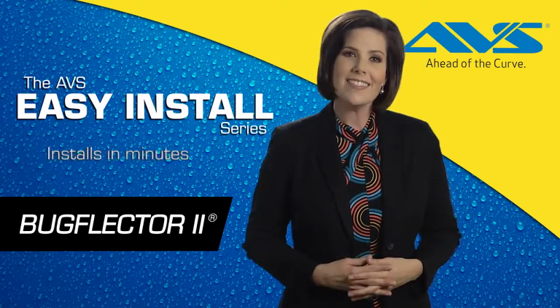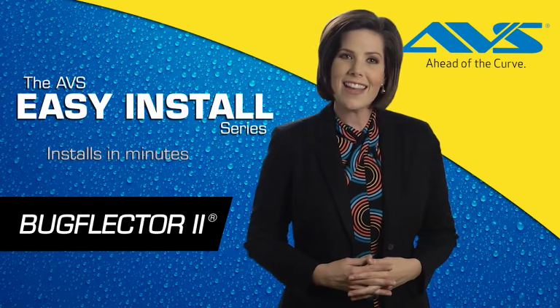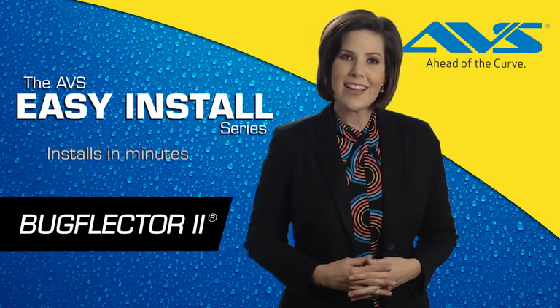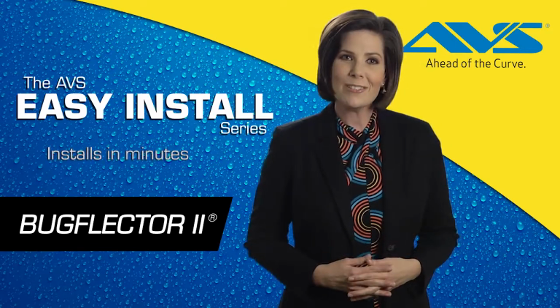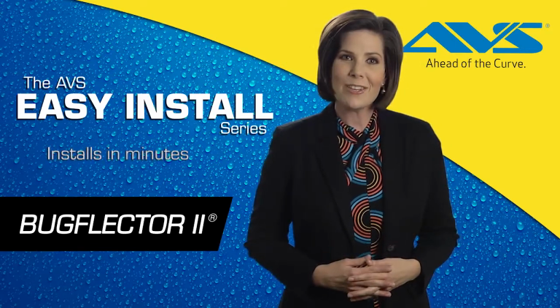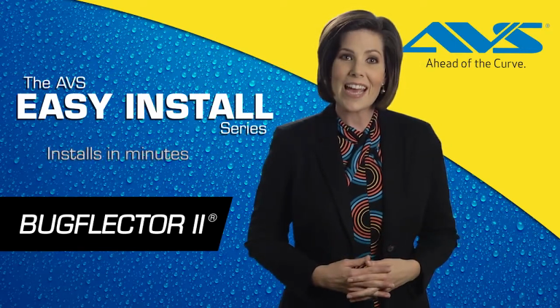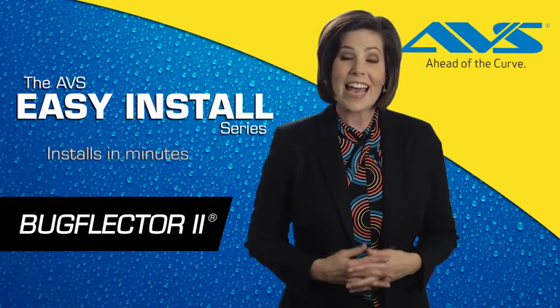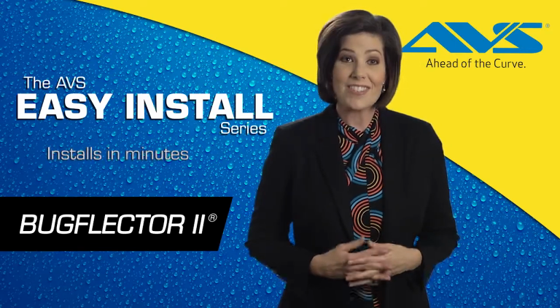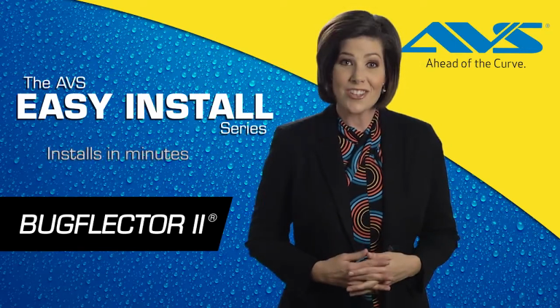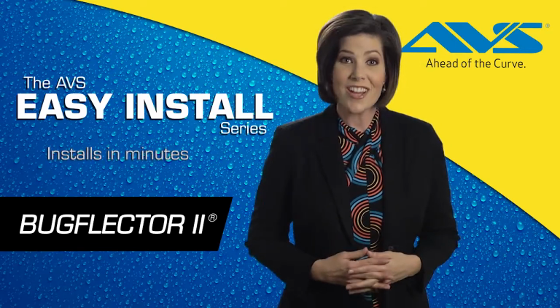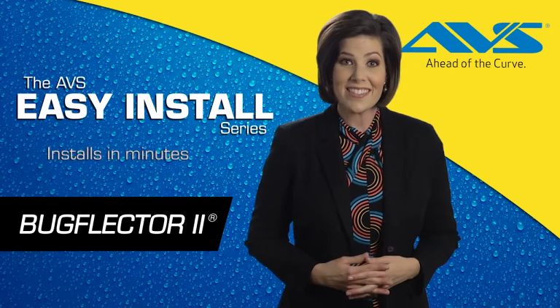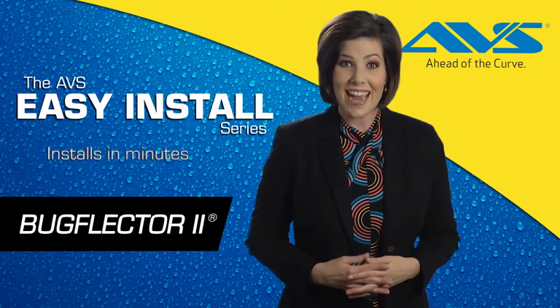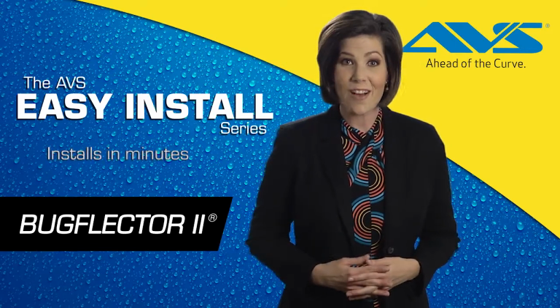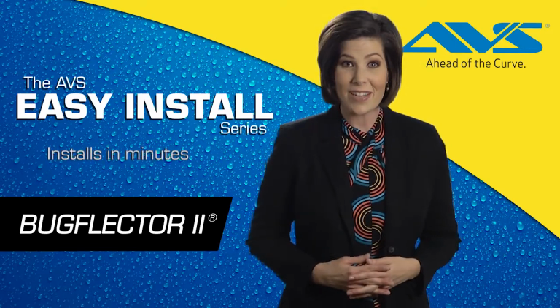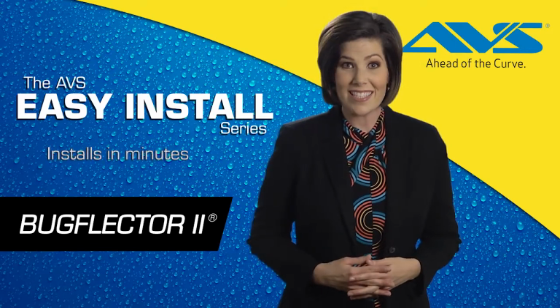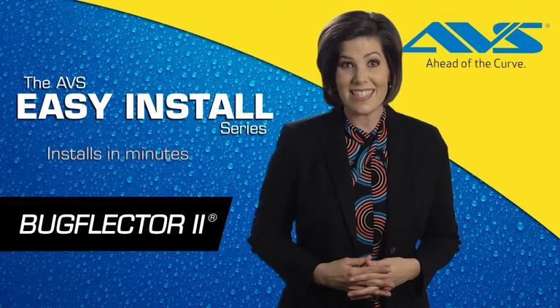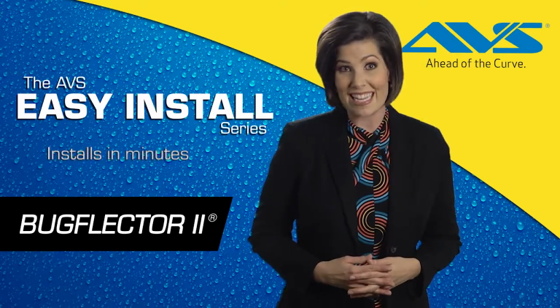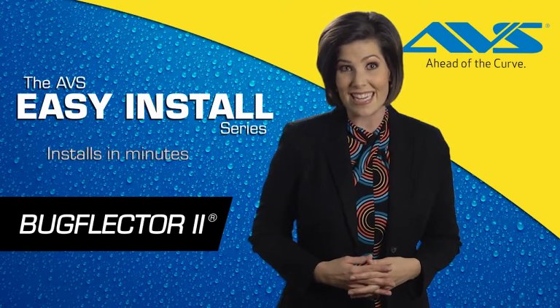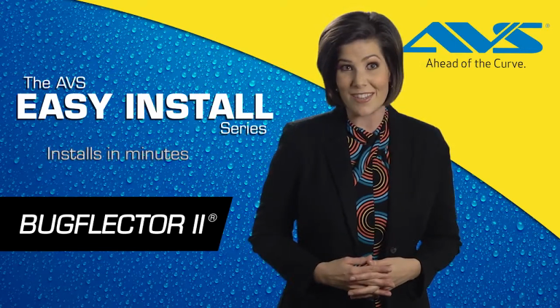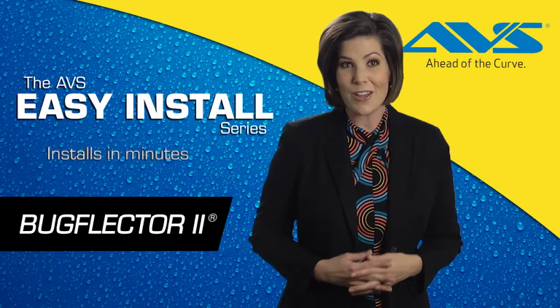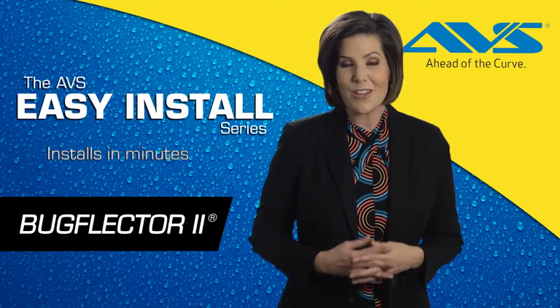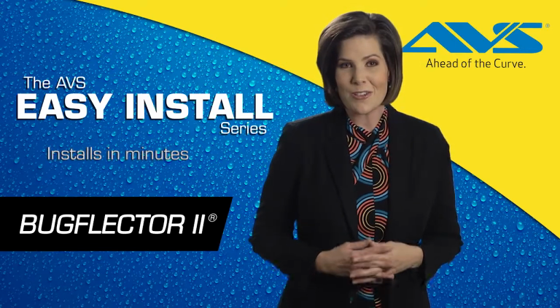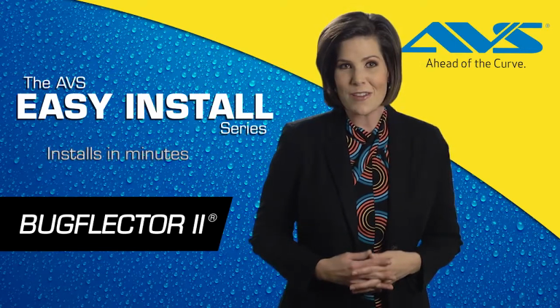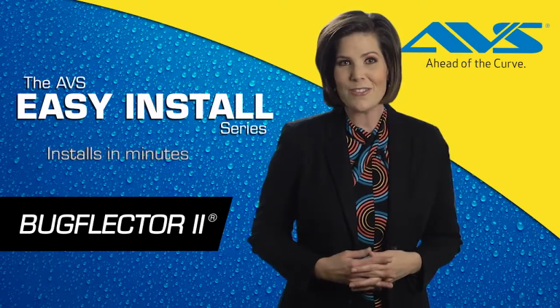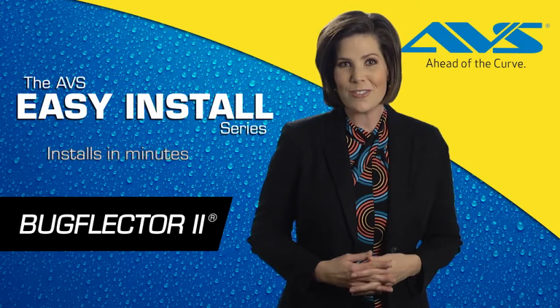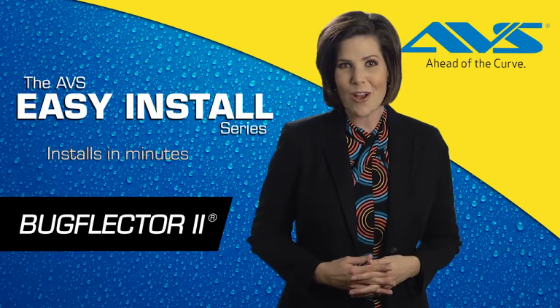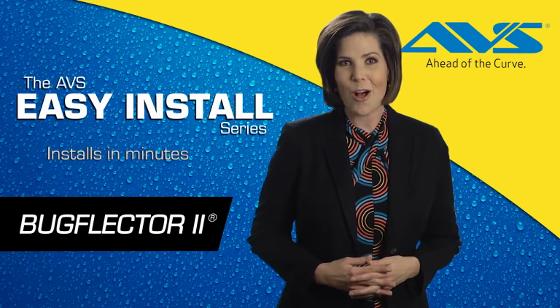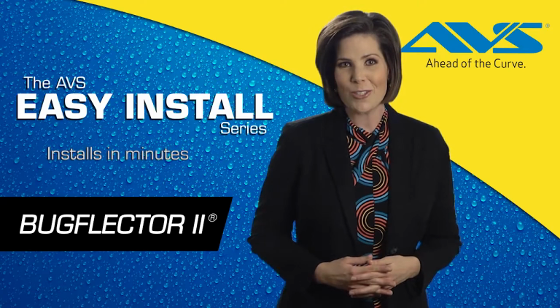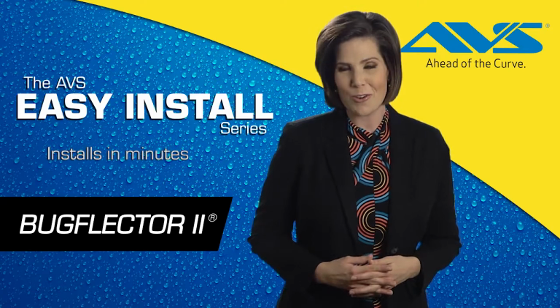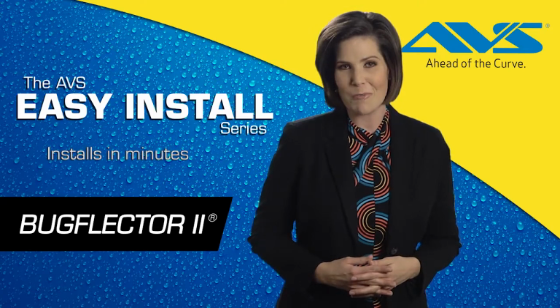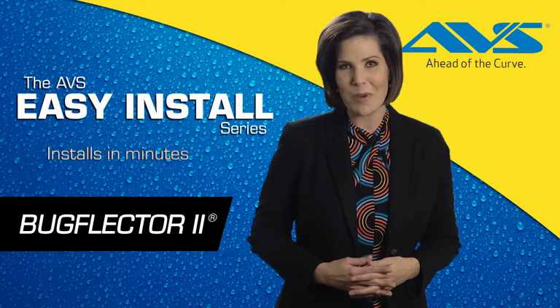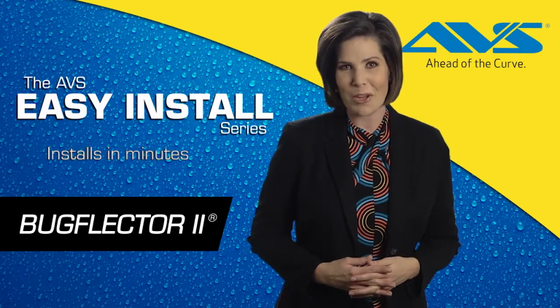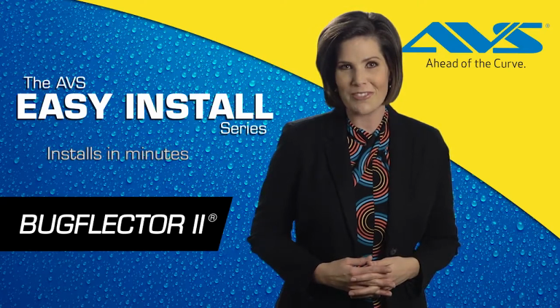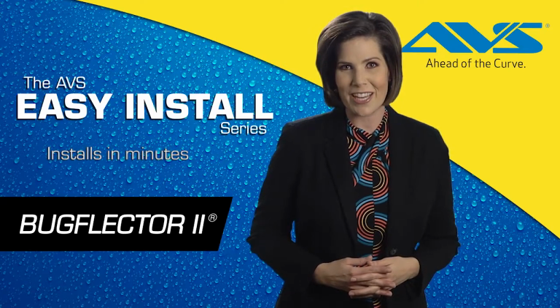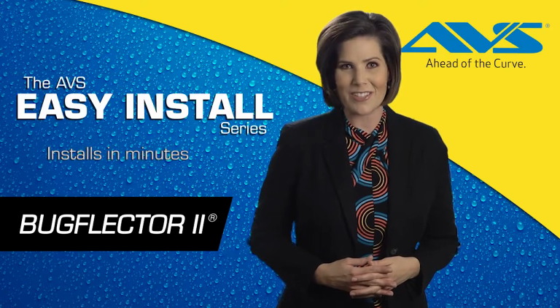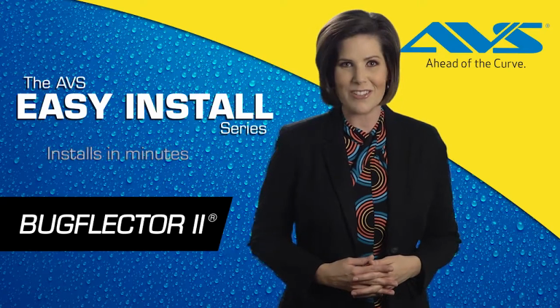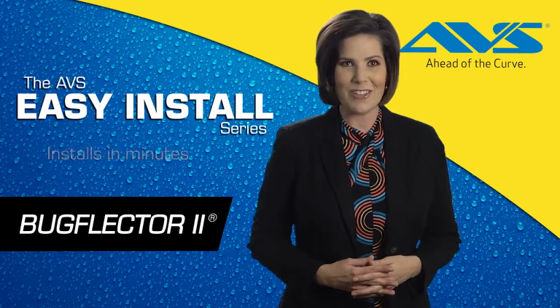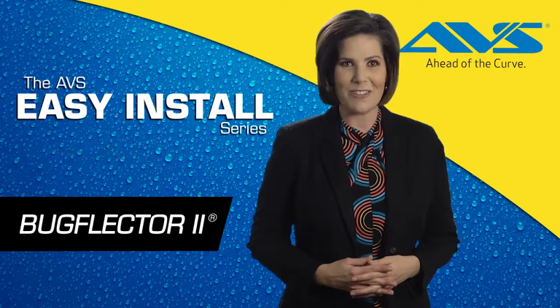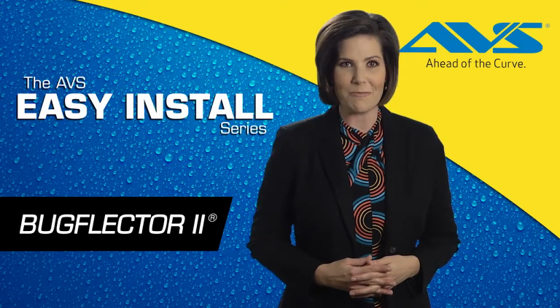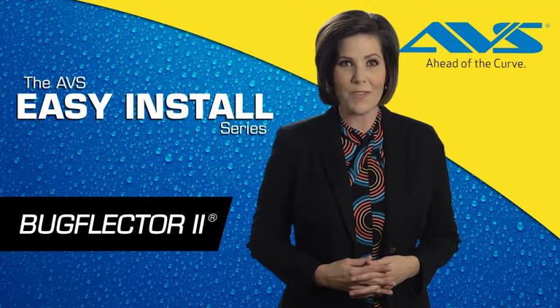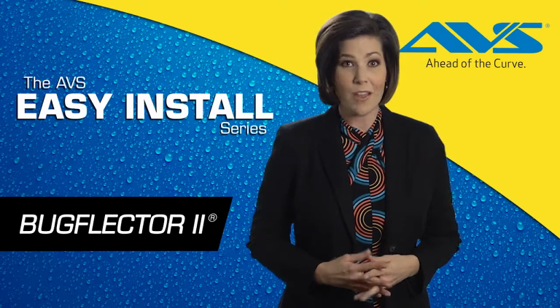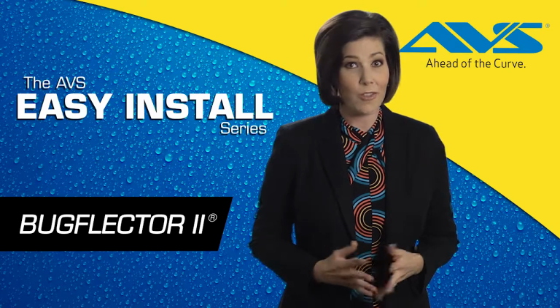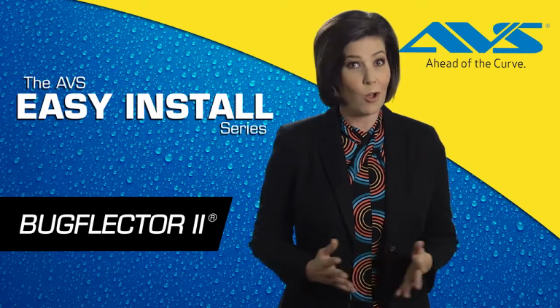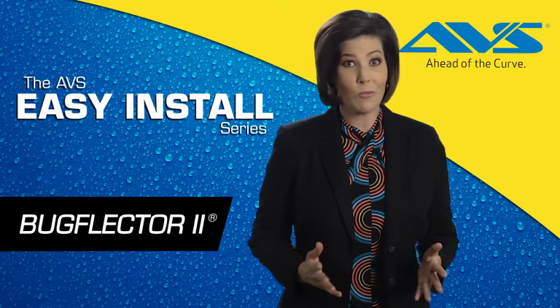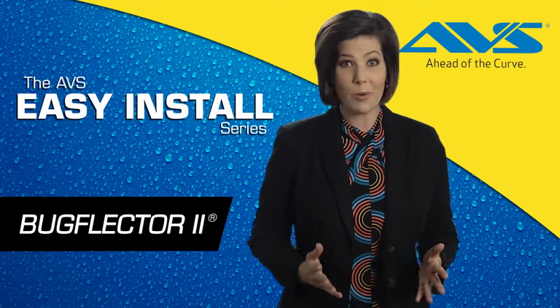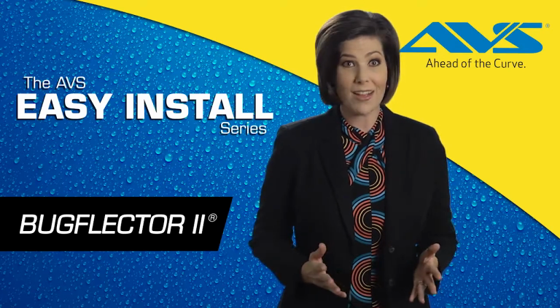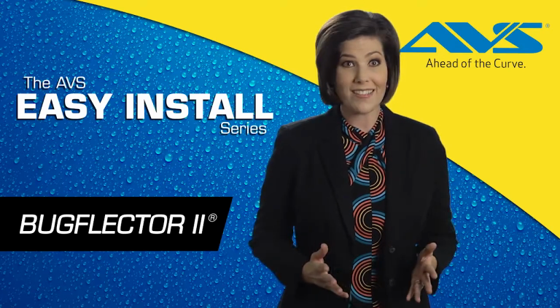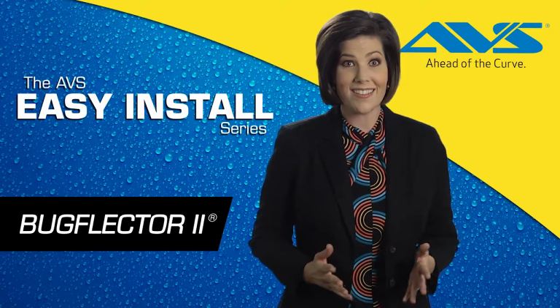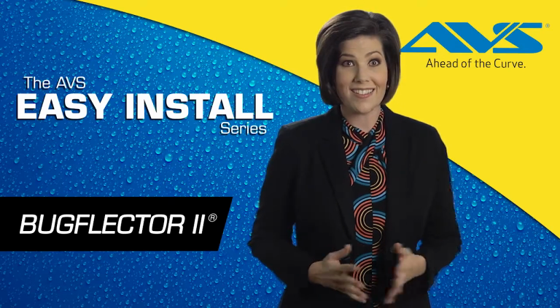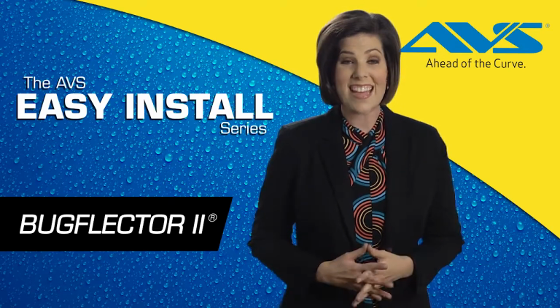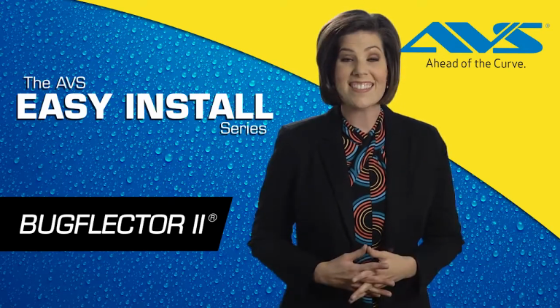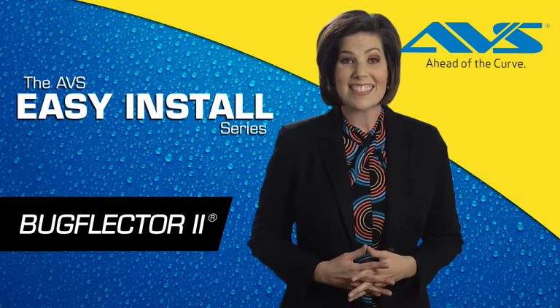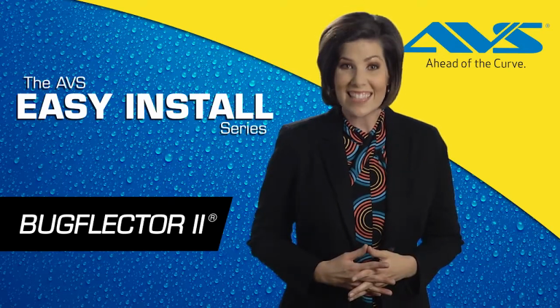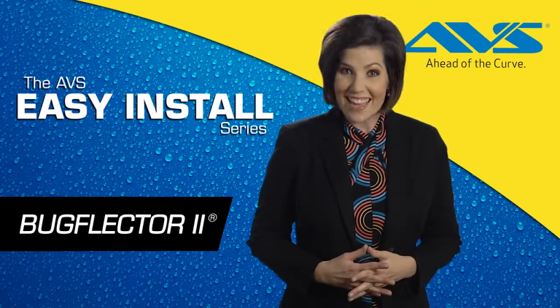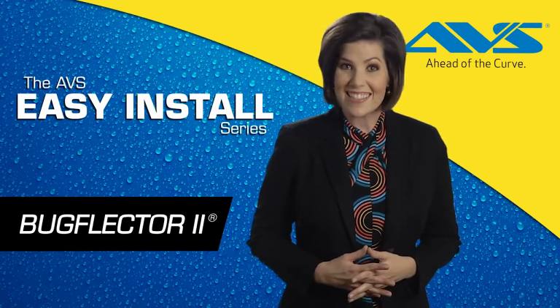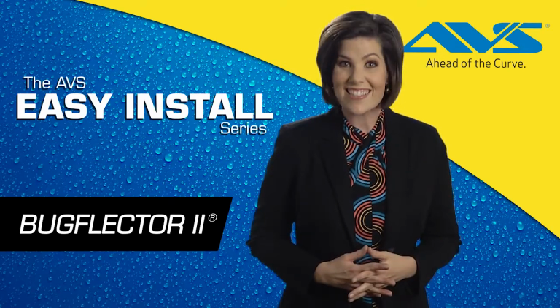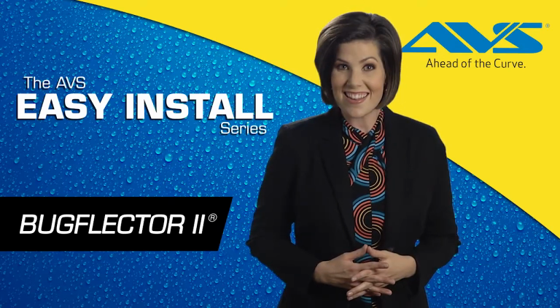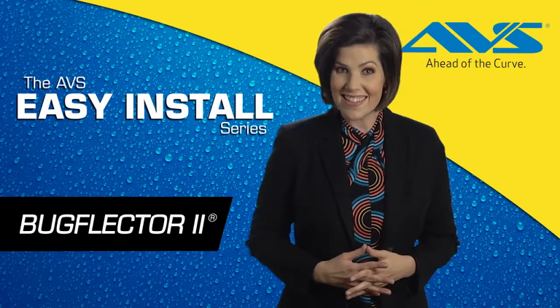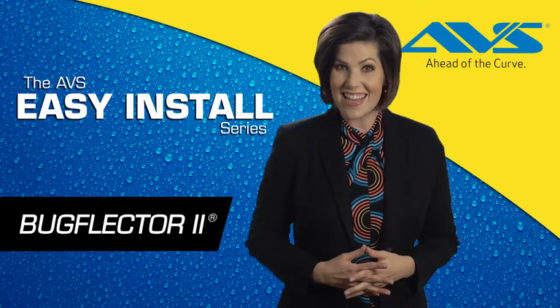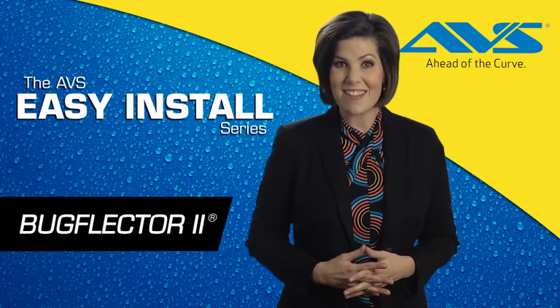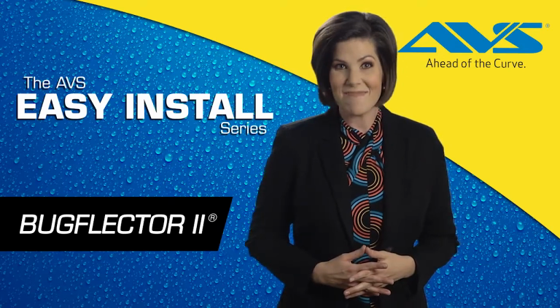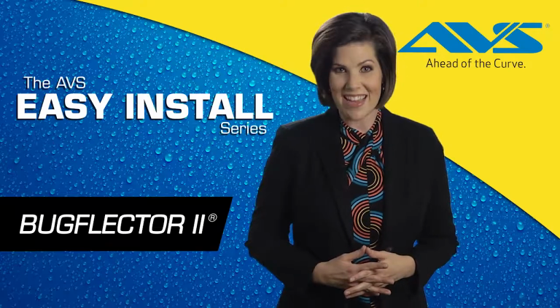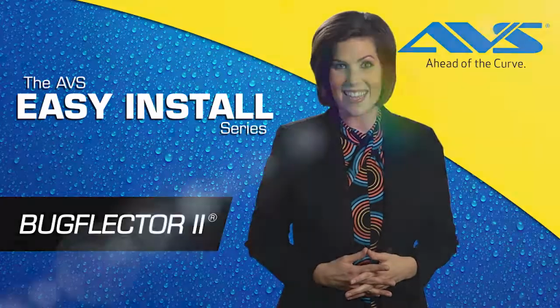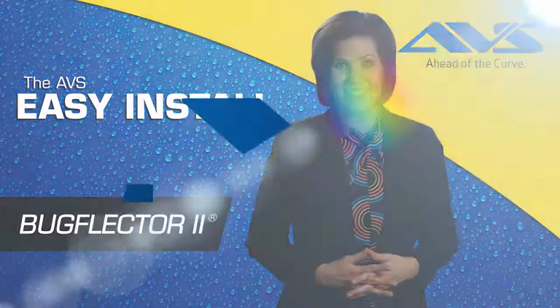Let's take a look at just how easy it is to install your BugFlector 2. The whole process takes less than 10 minutes.